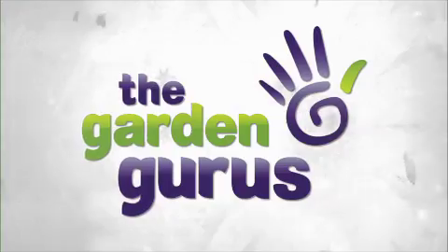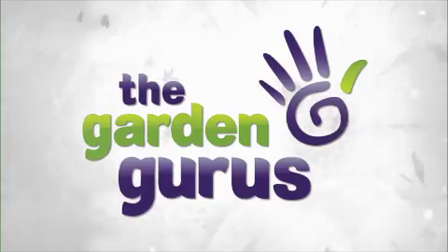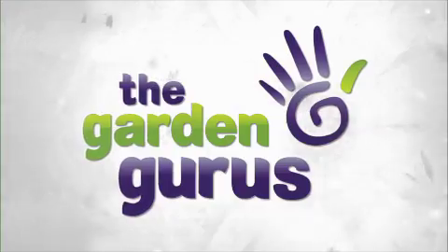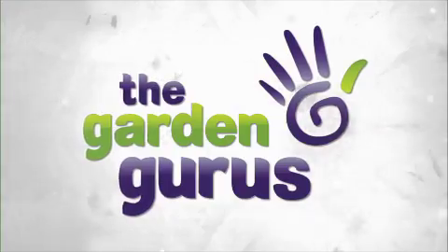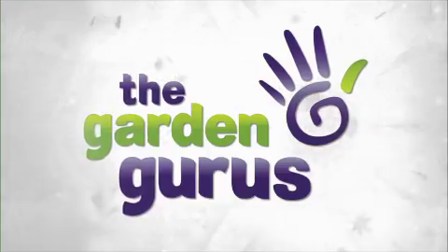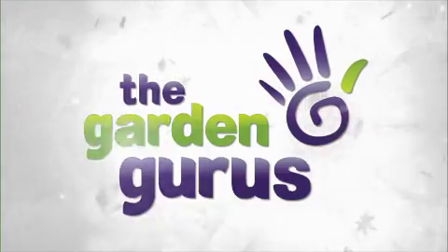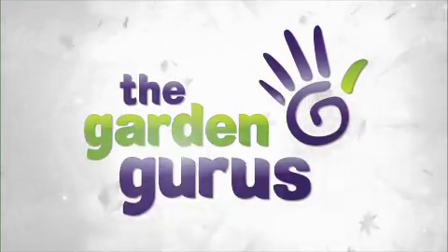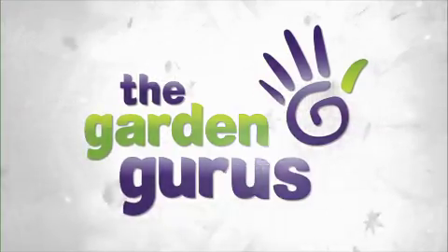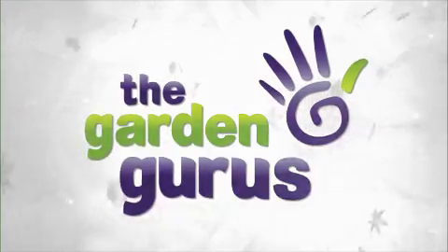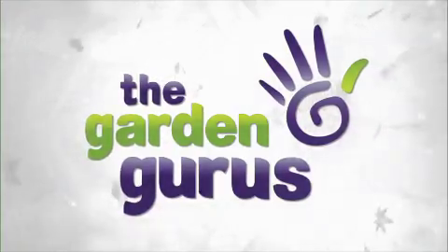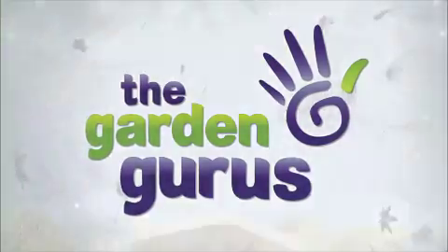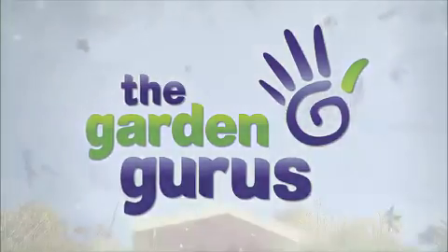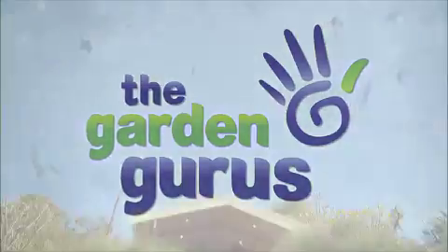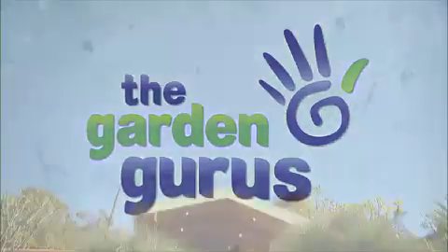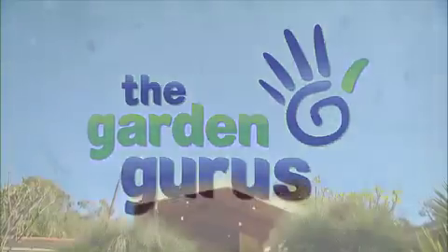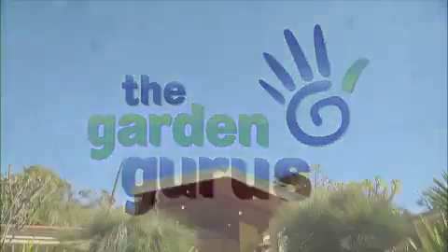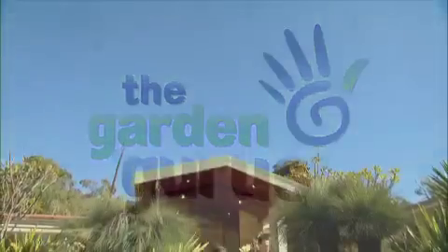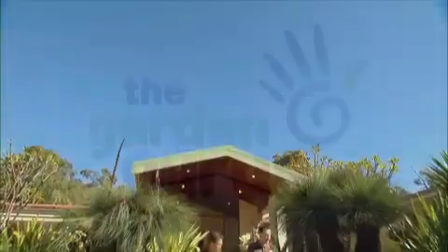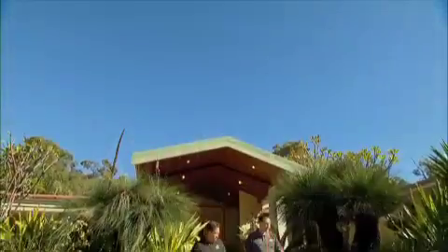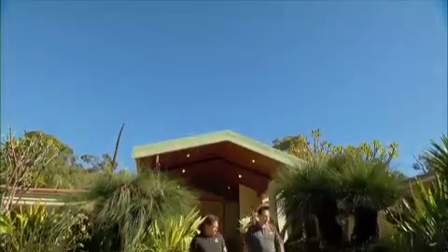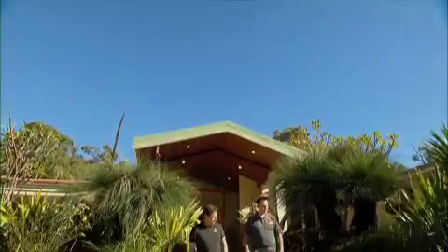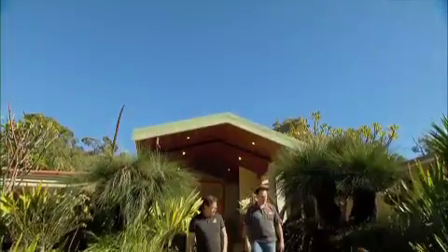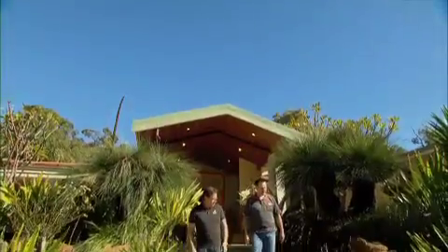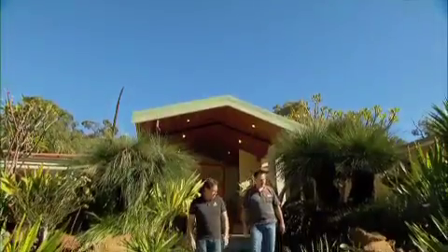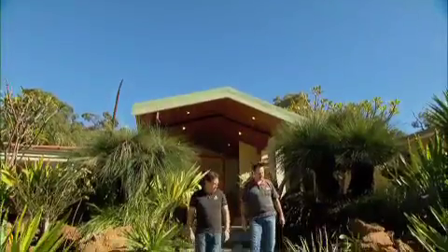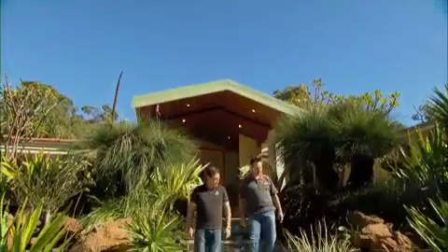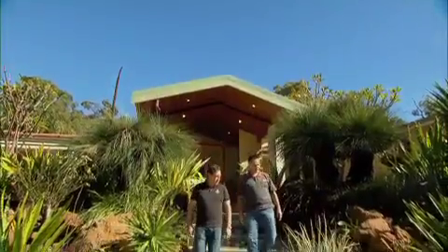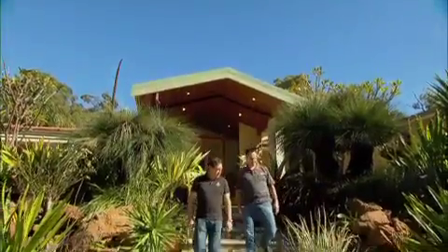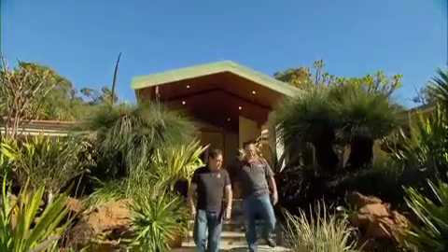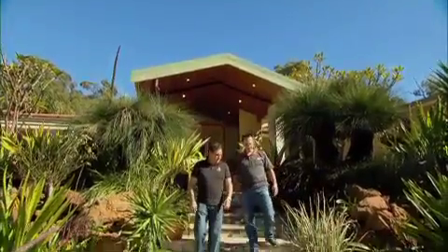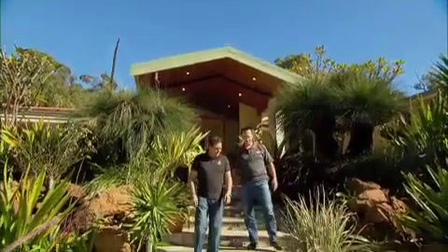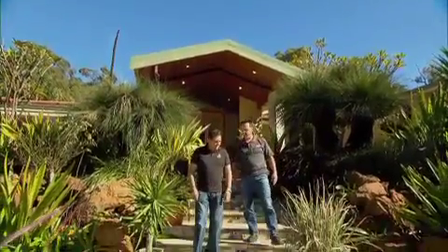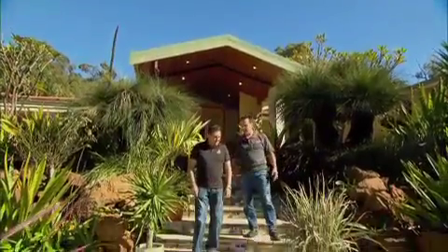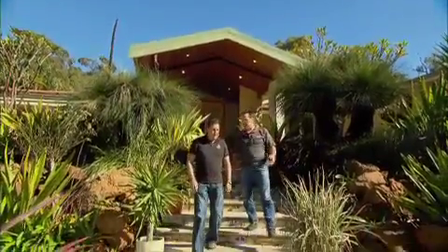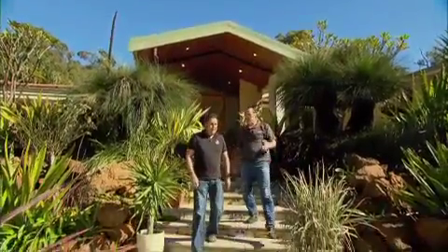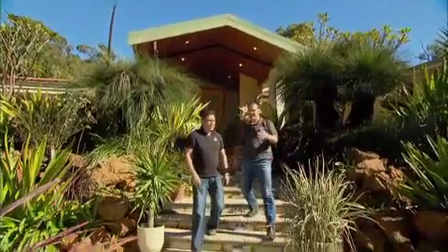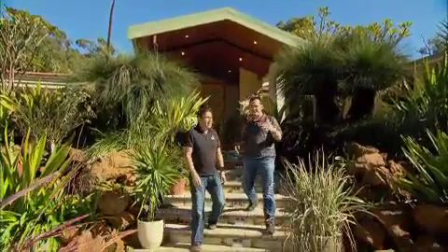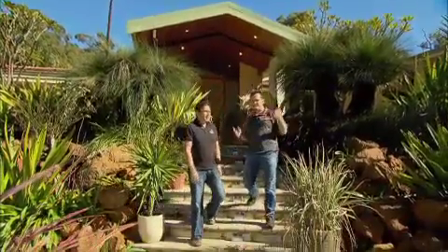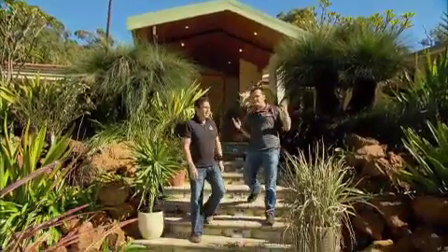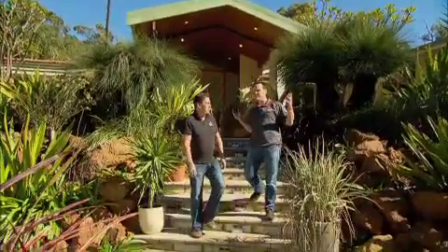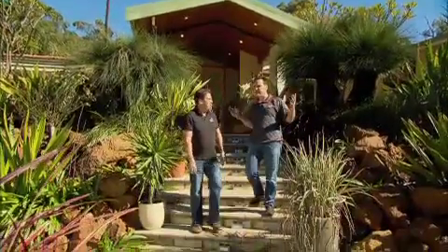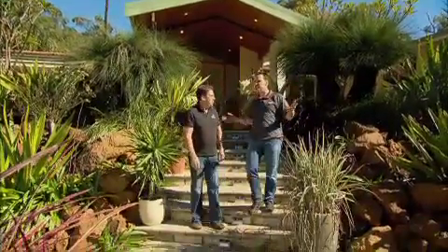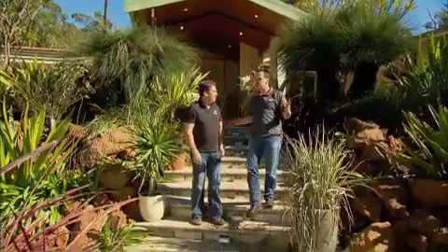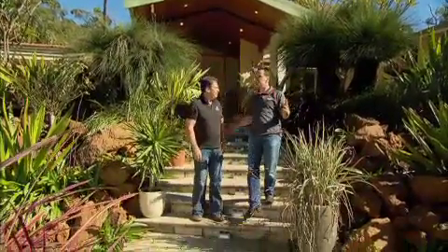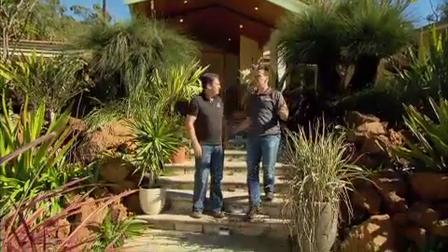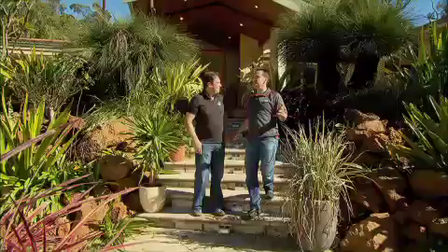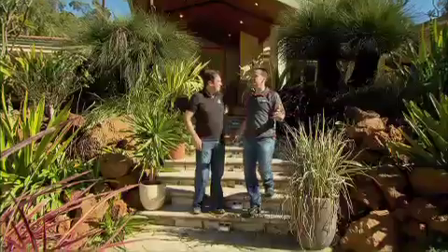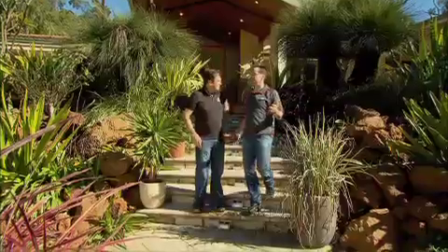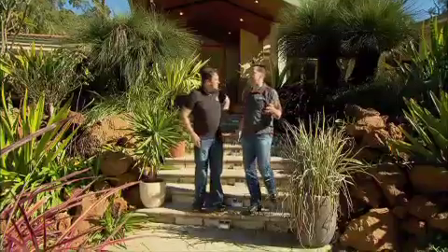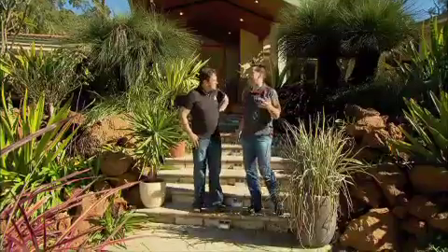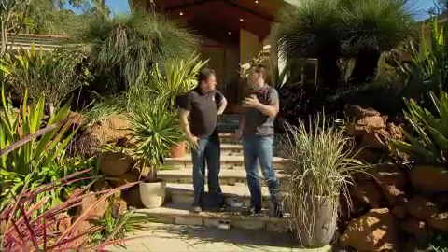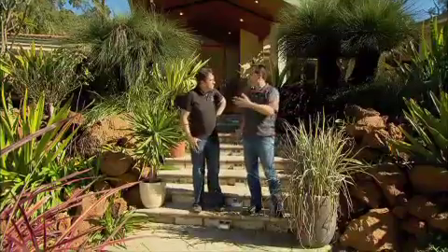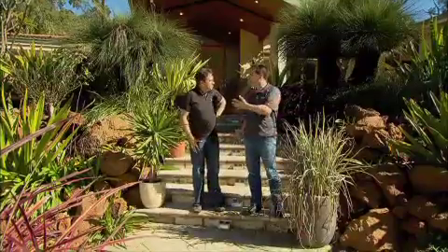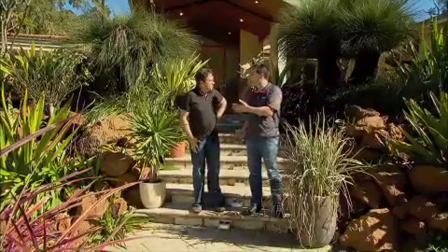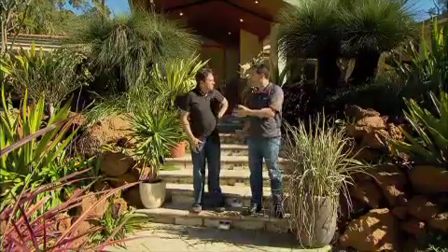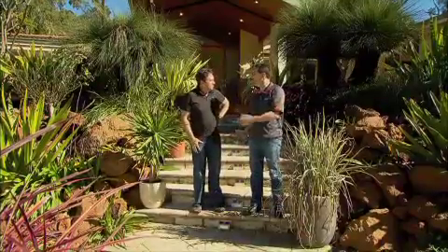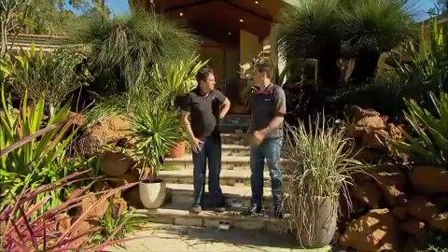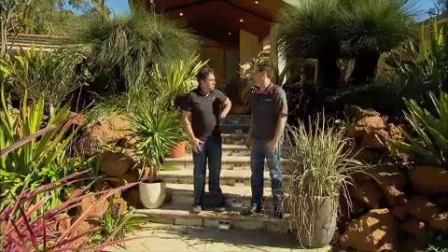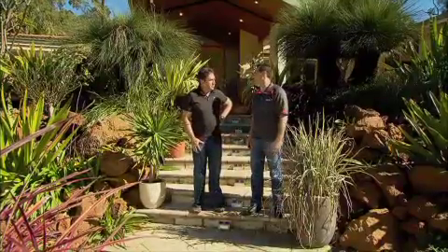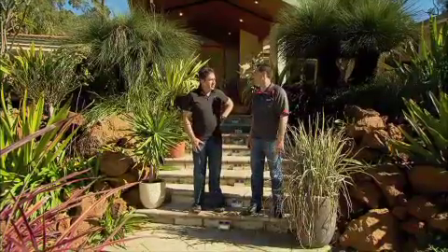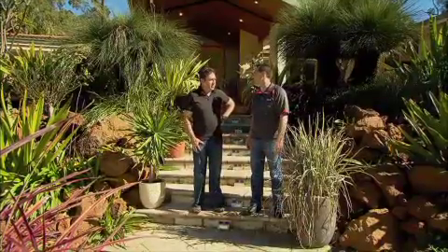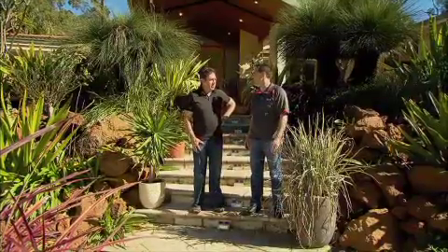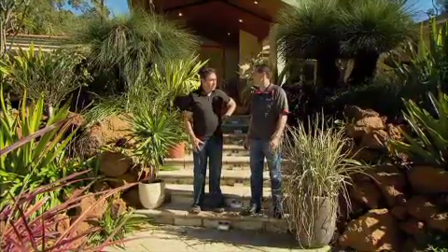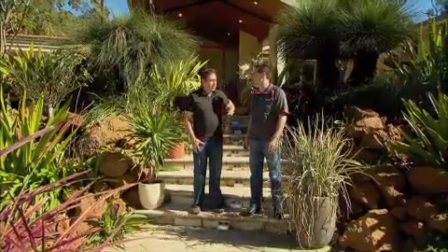That one's the sacred lily of the Incas there. Trev, this is one huge garden. How on earth do you keep it all watered?